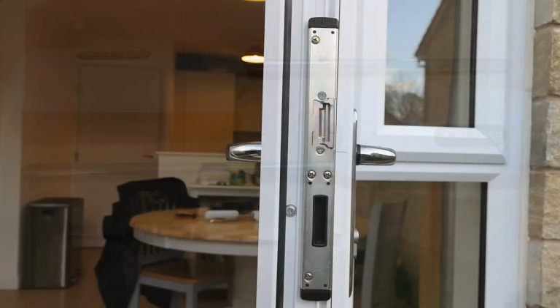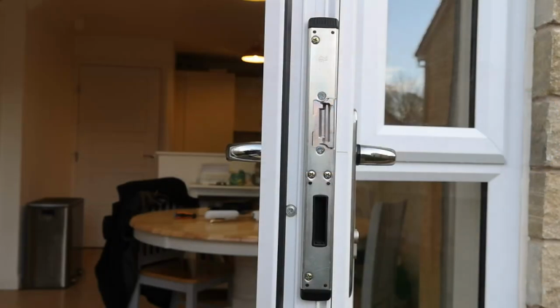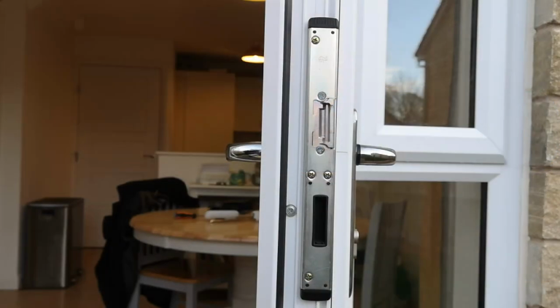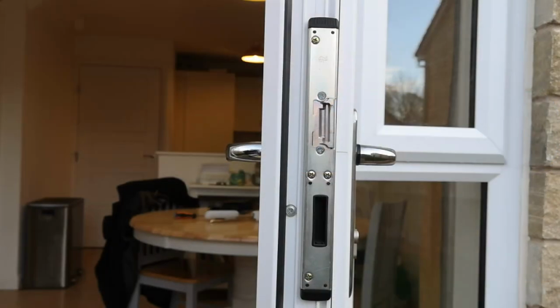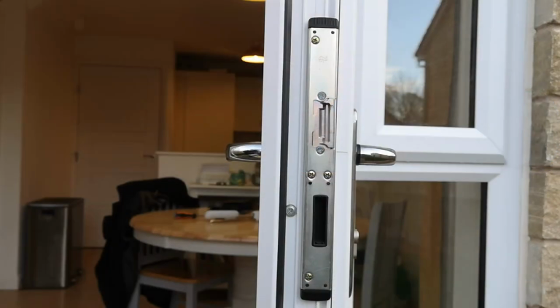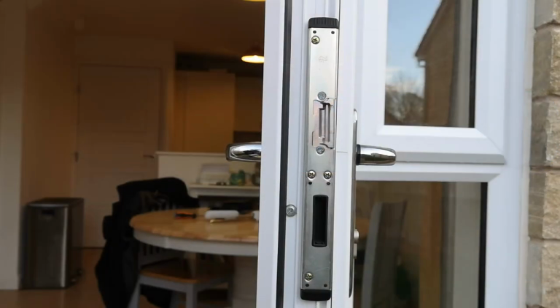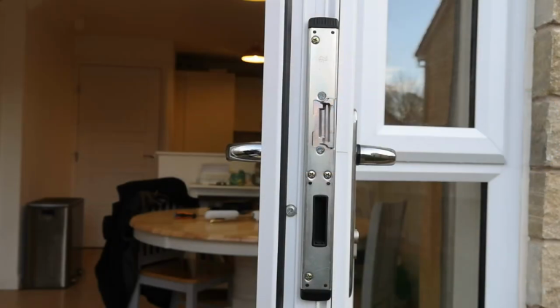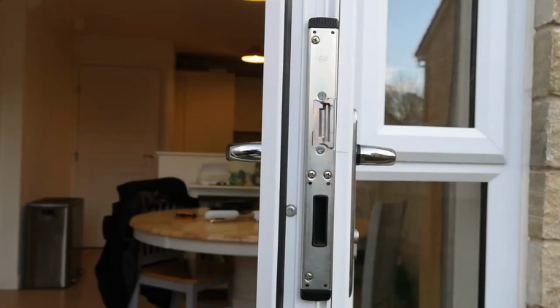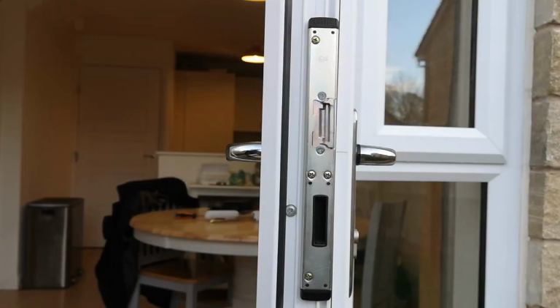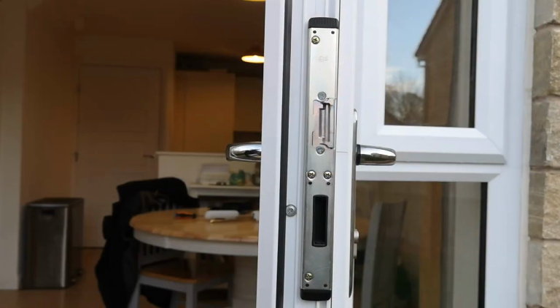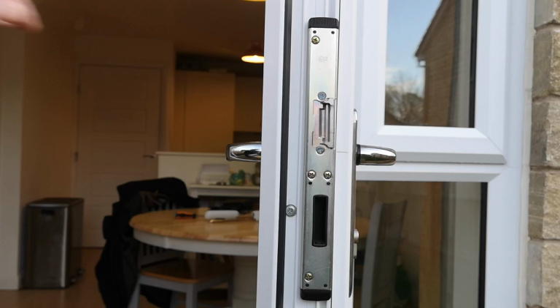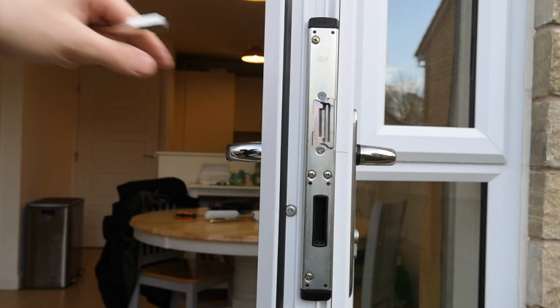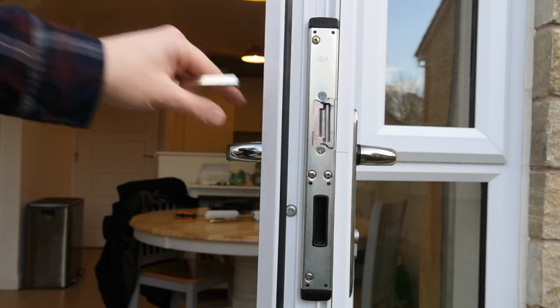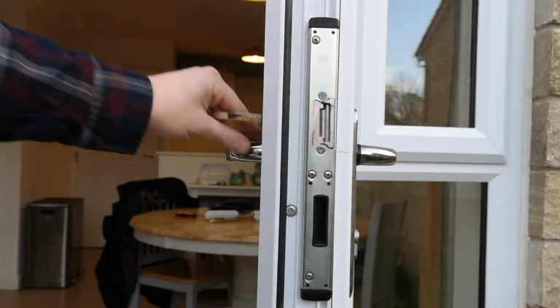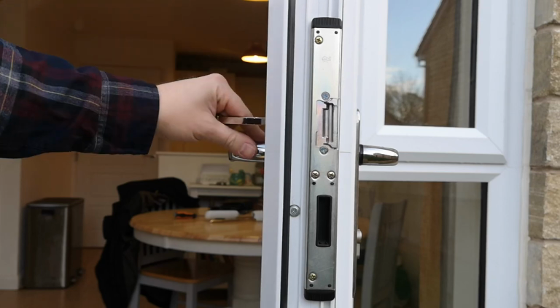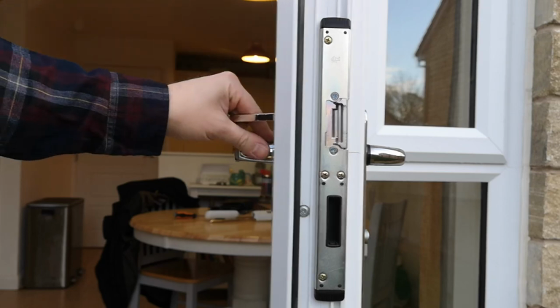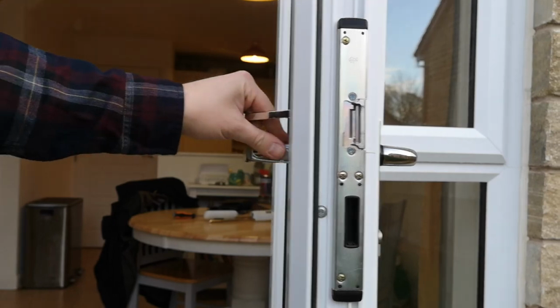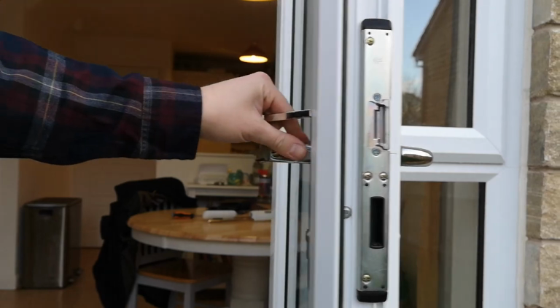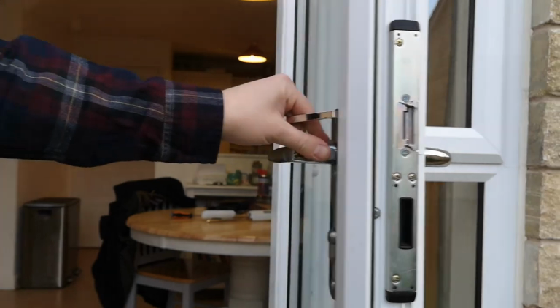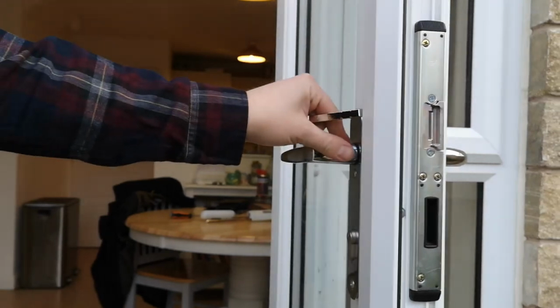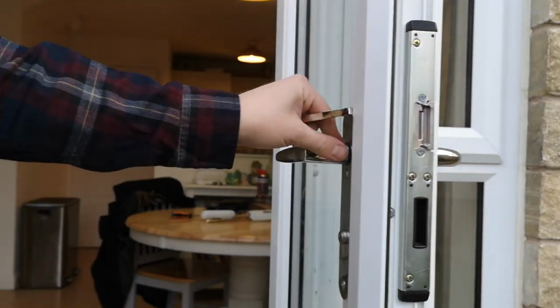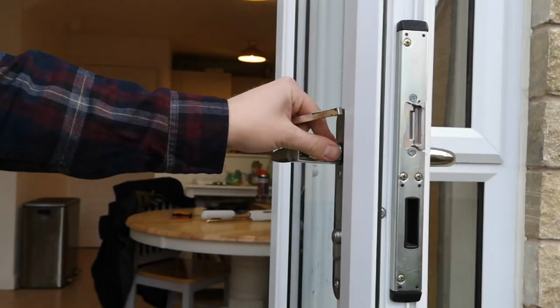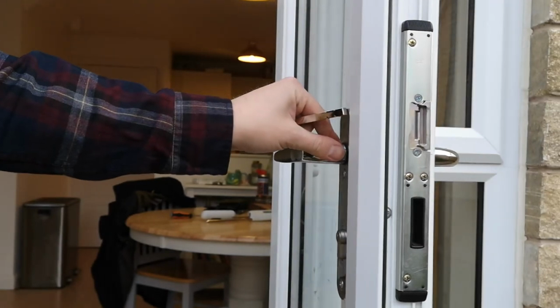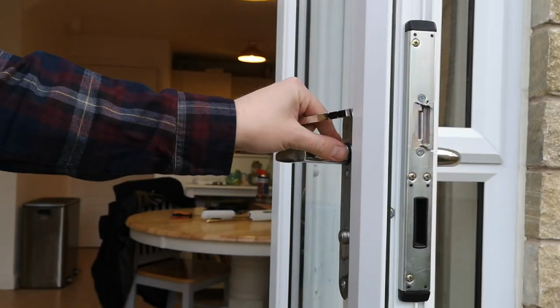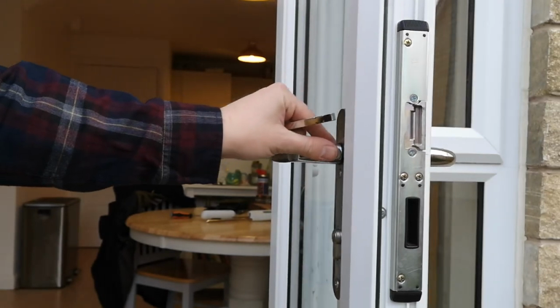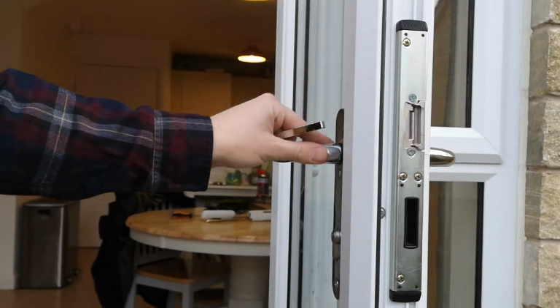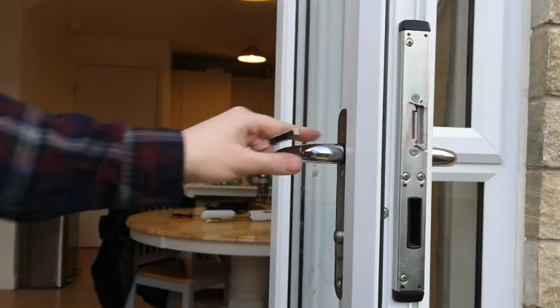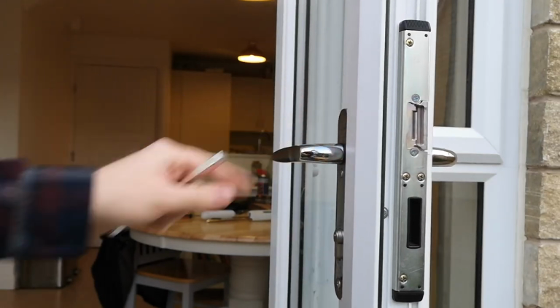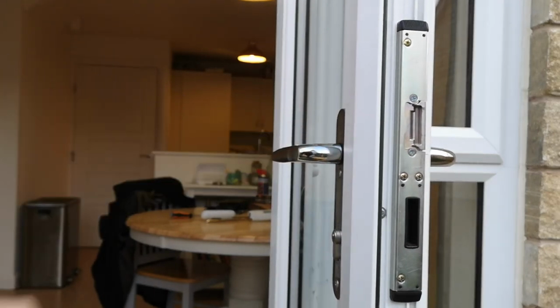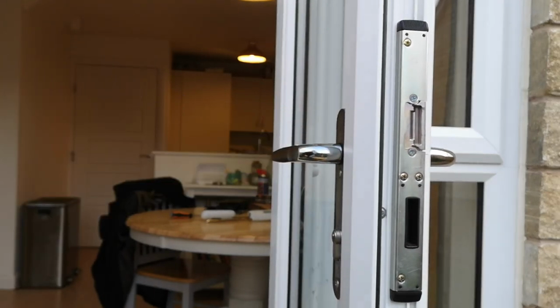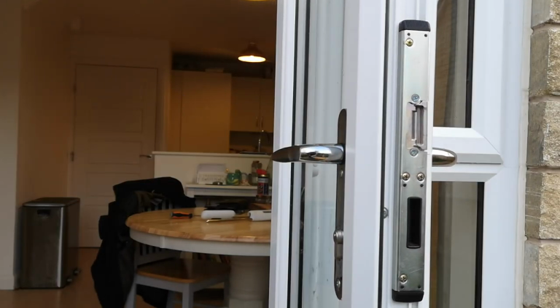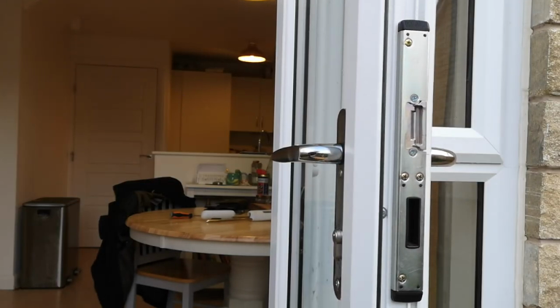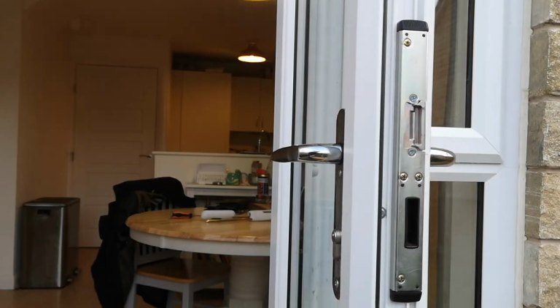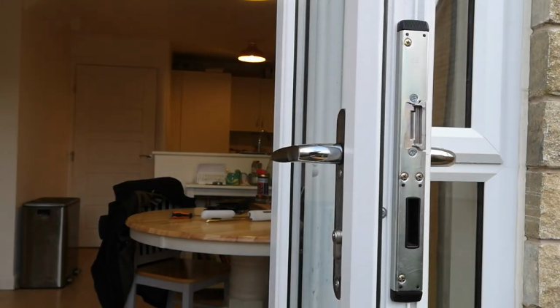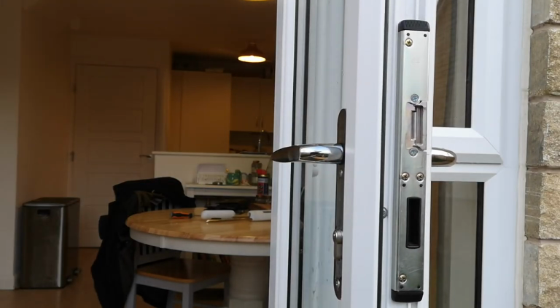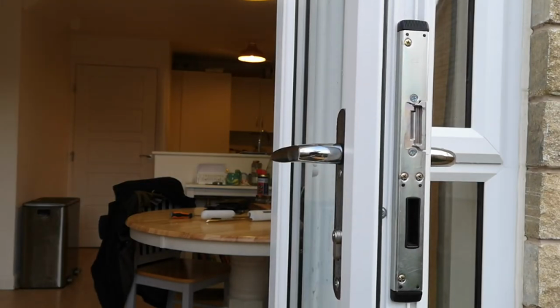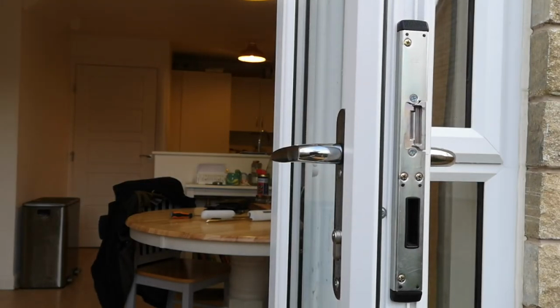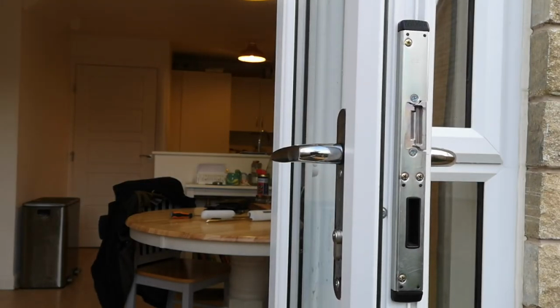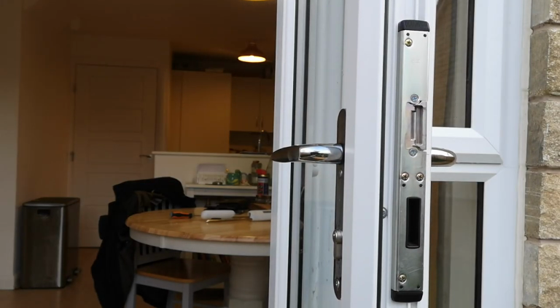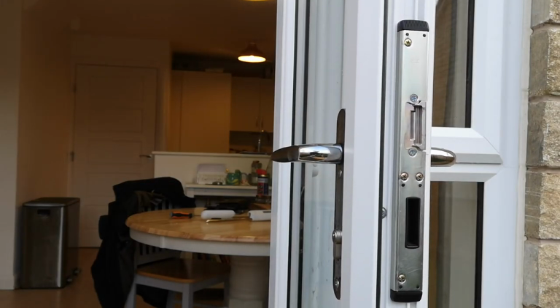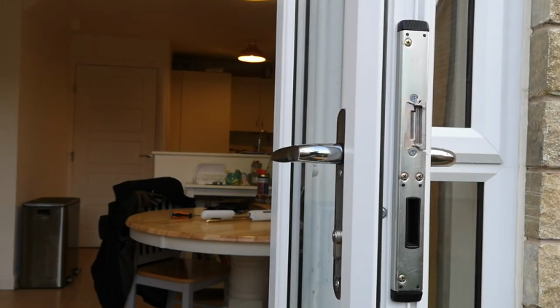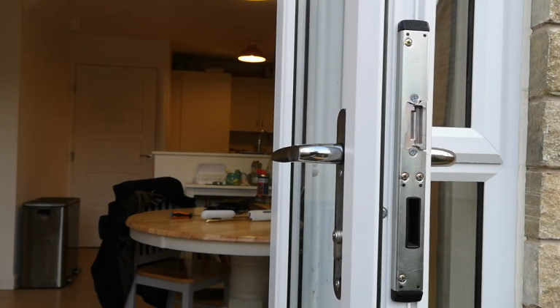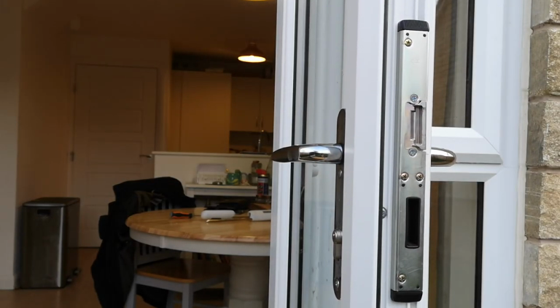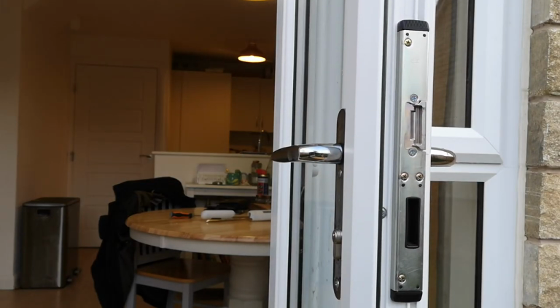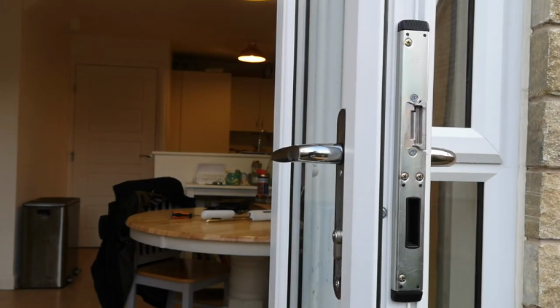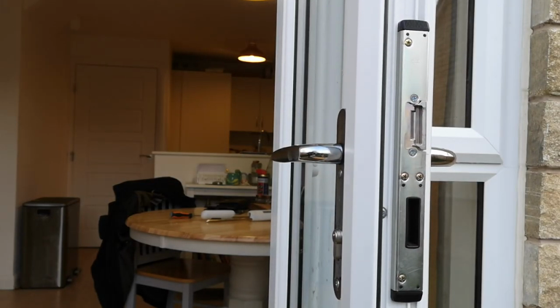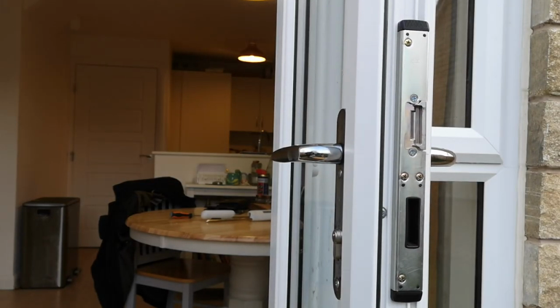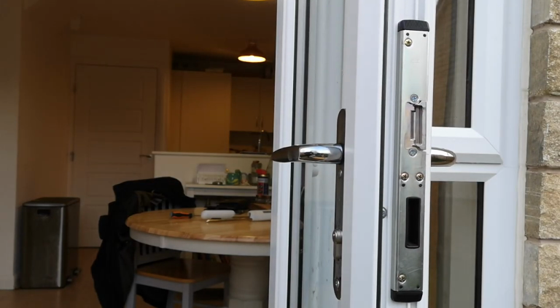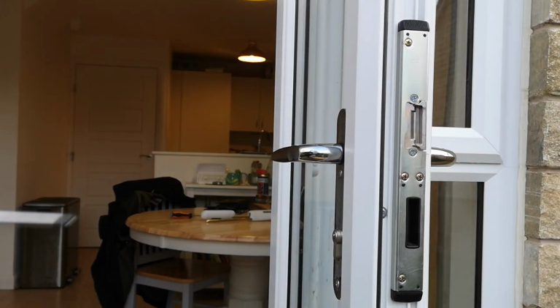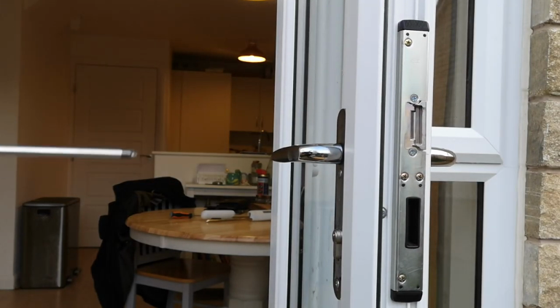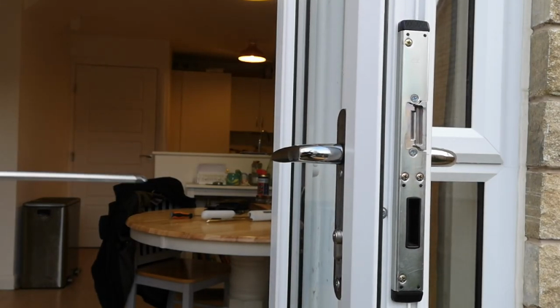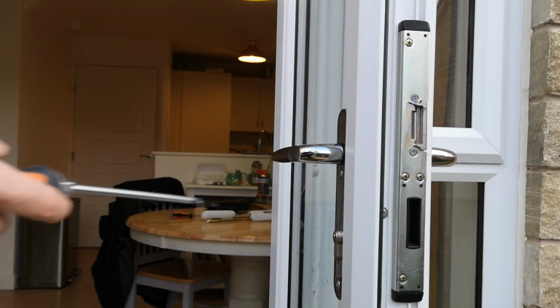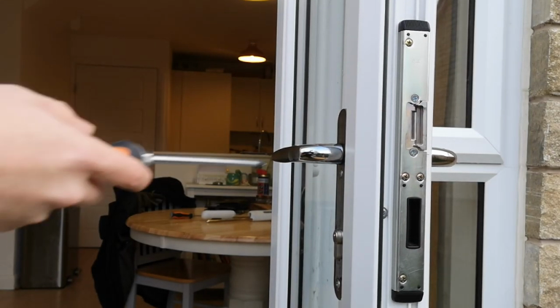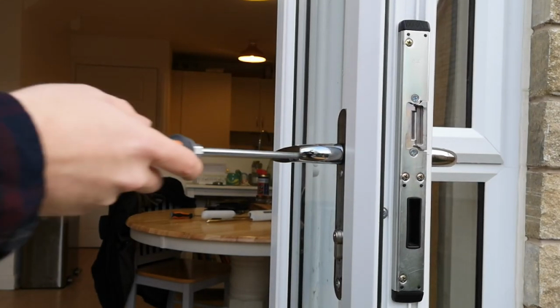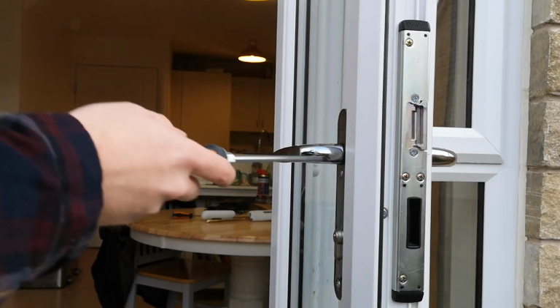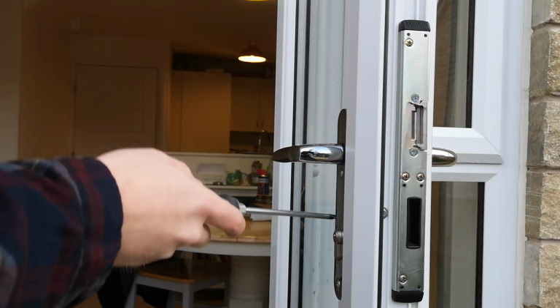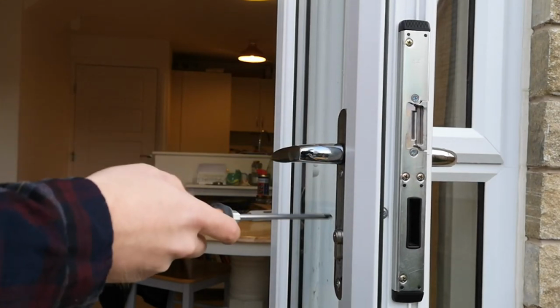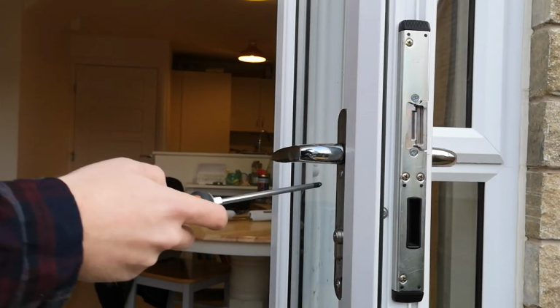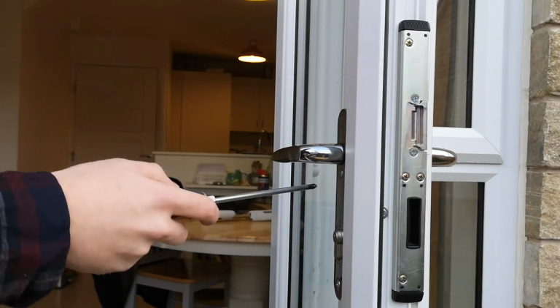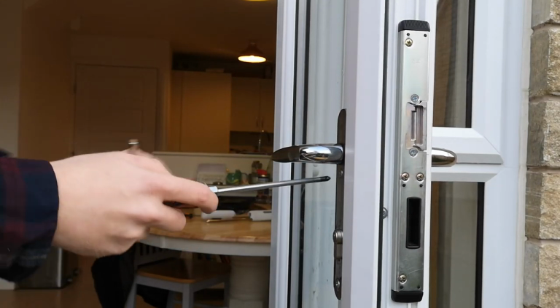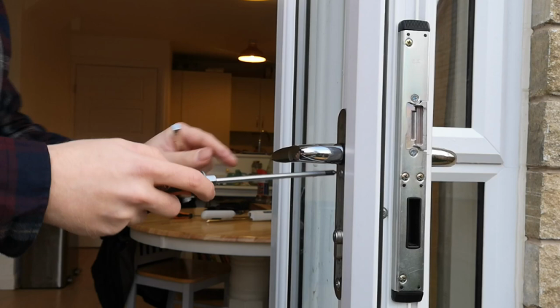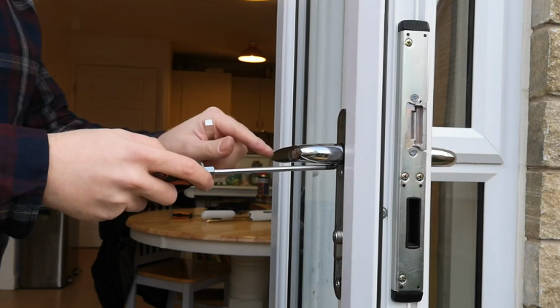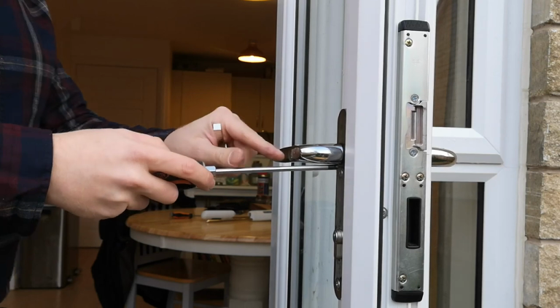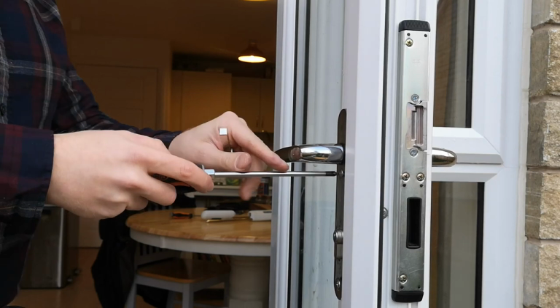The first thing we do is remove the door handle. There are two screws on the inside of the door.